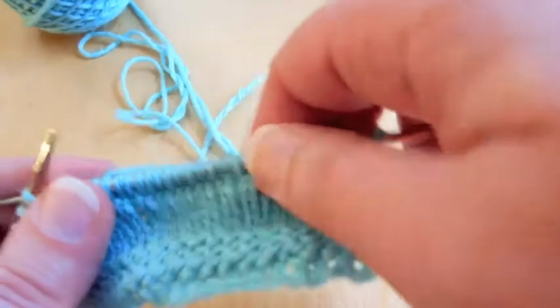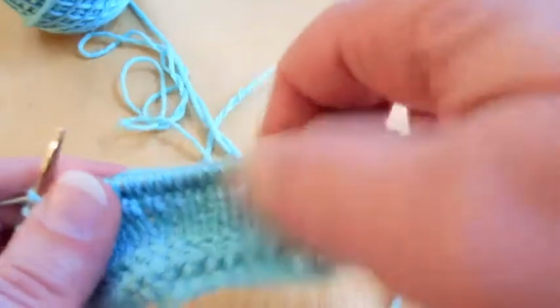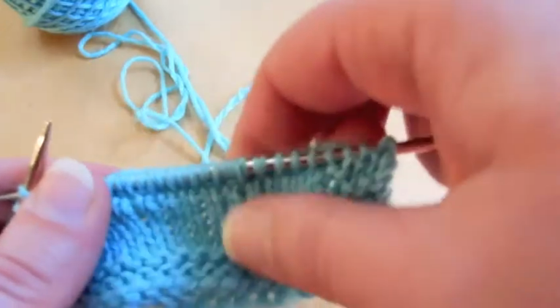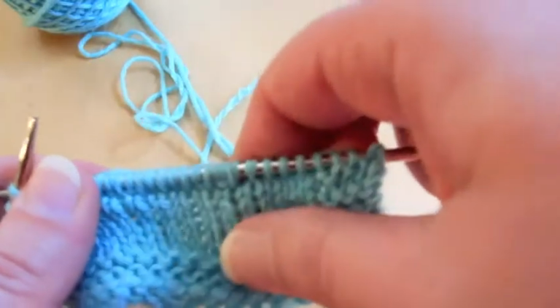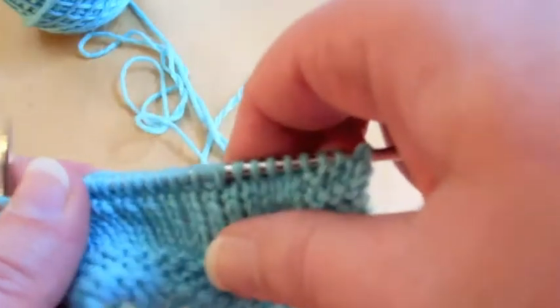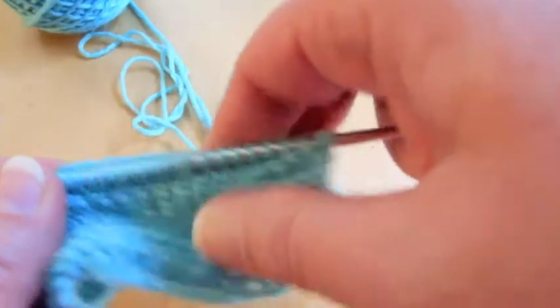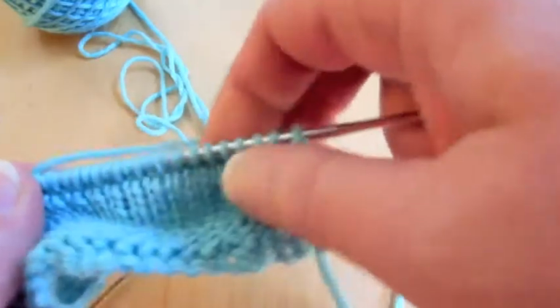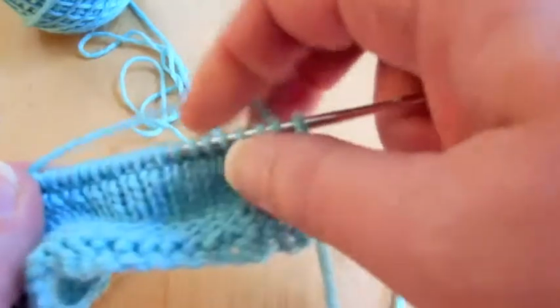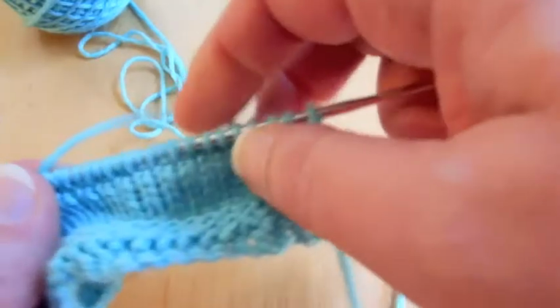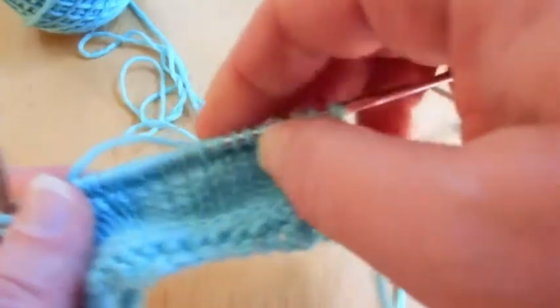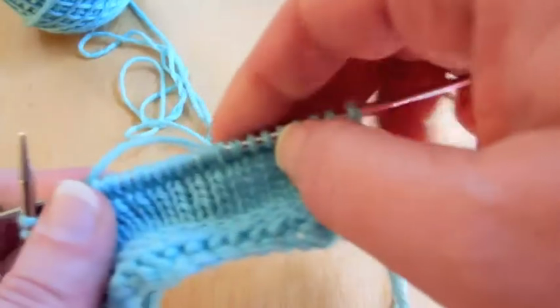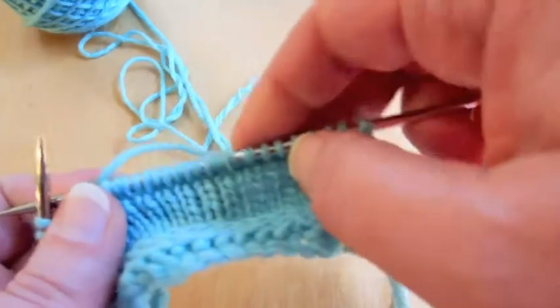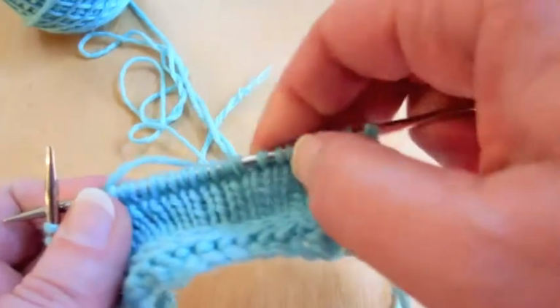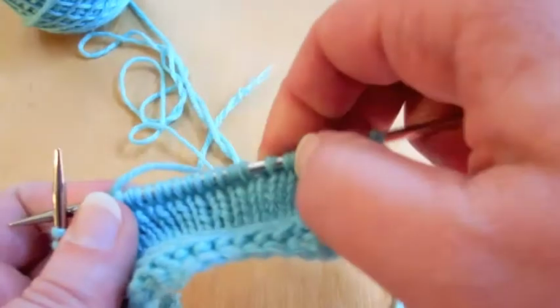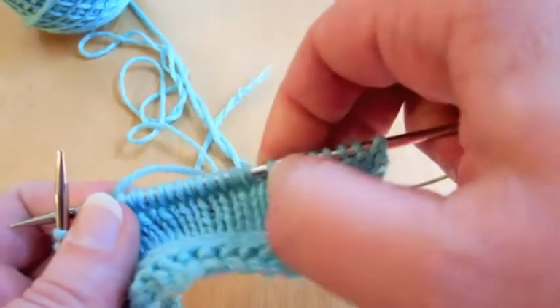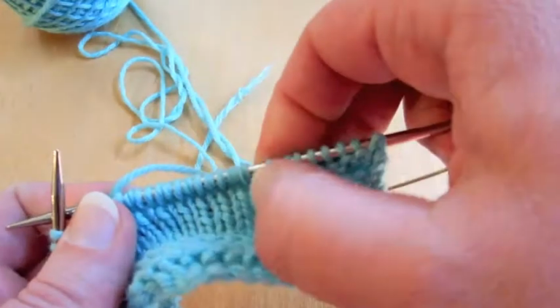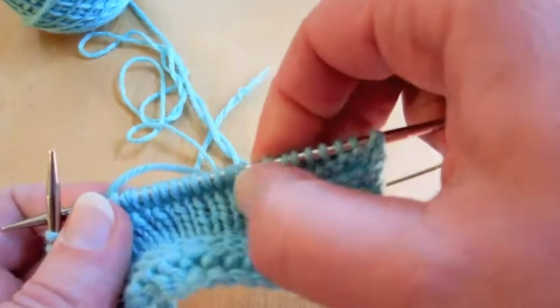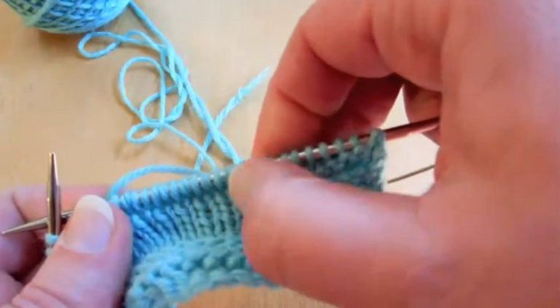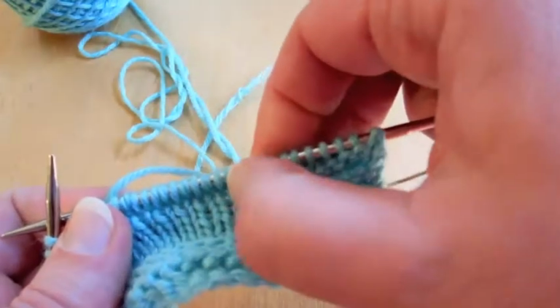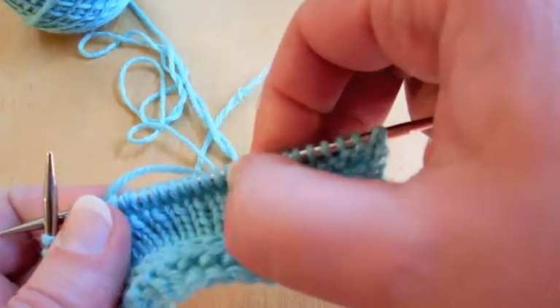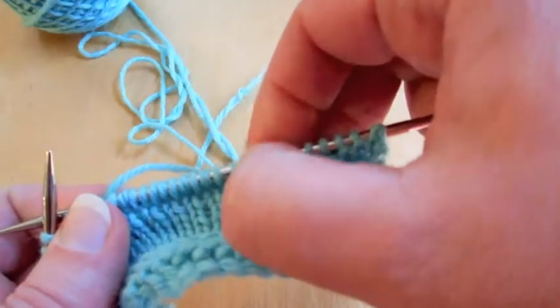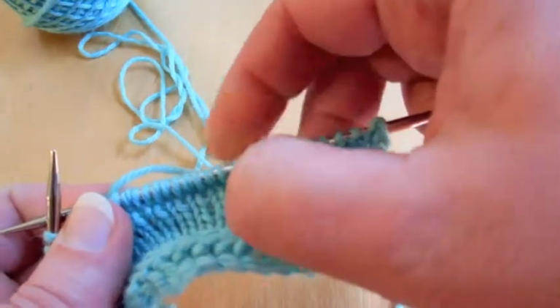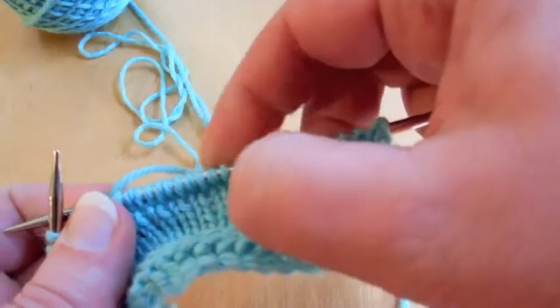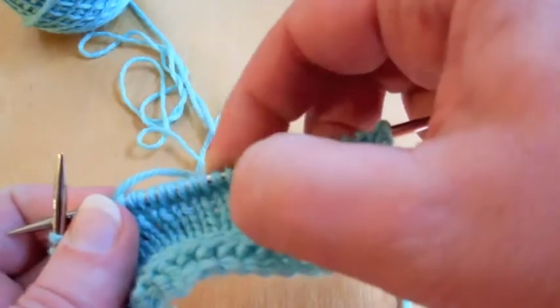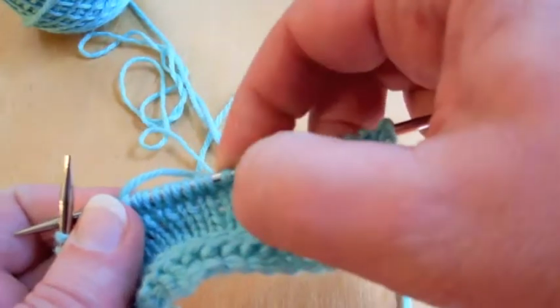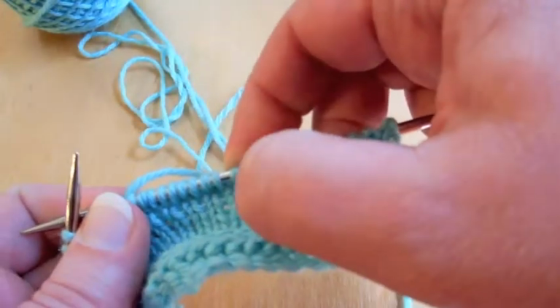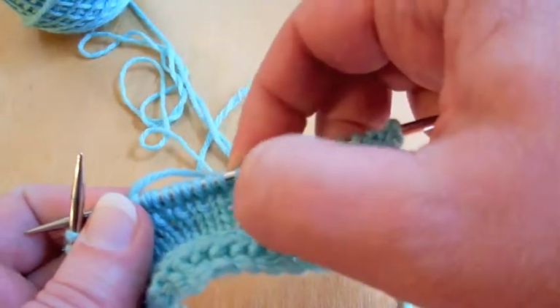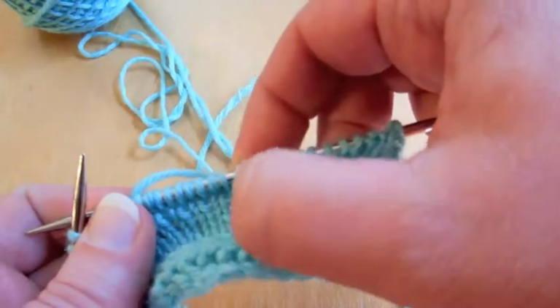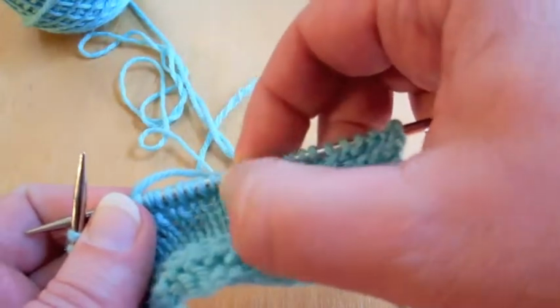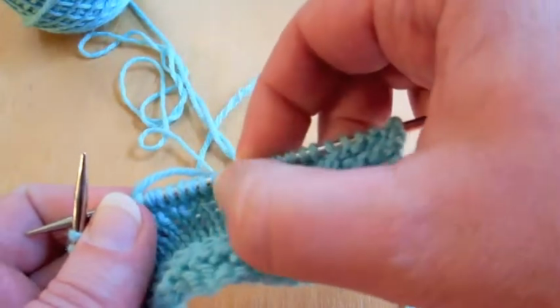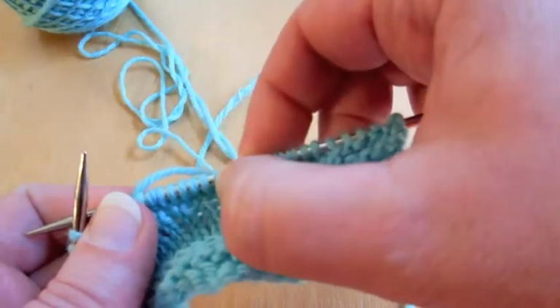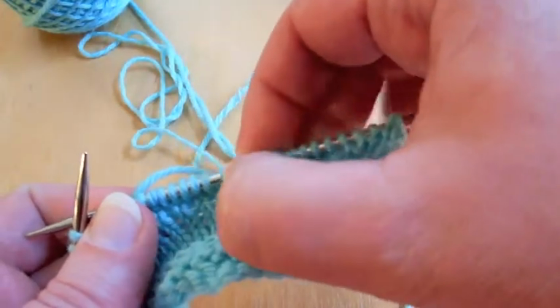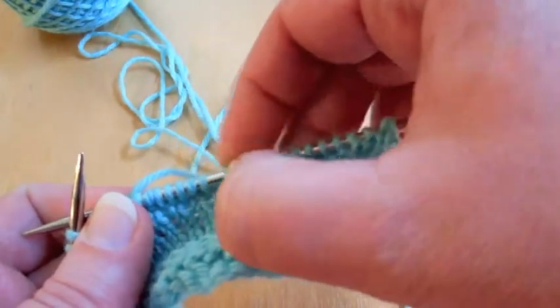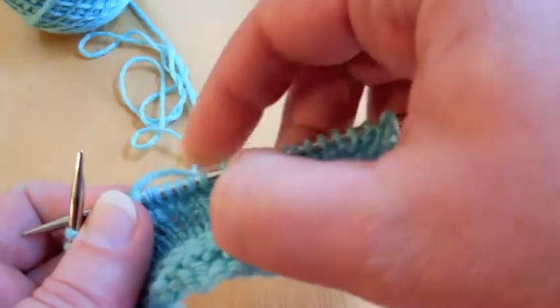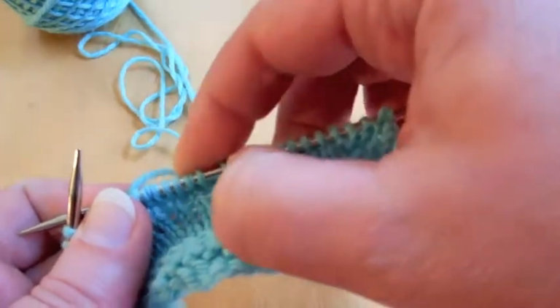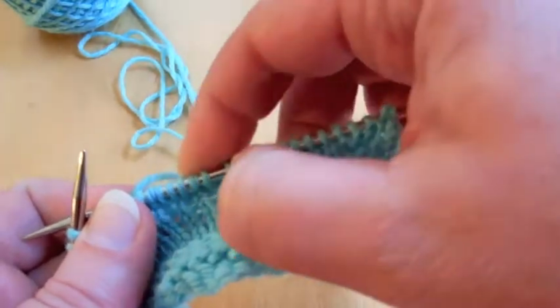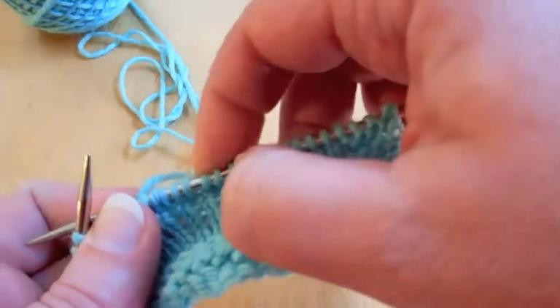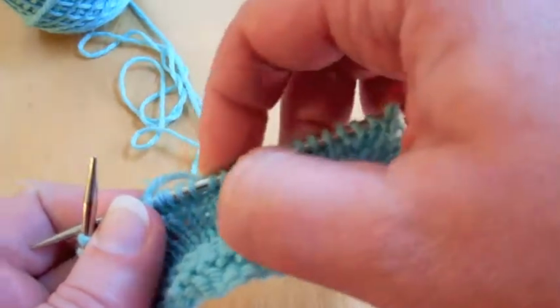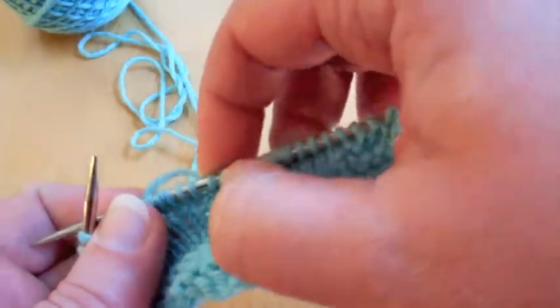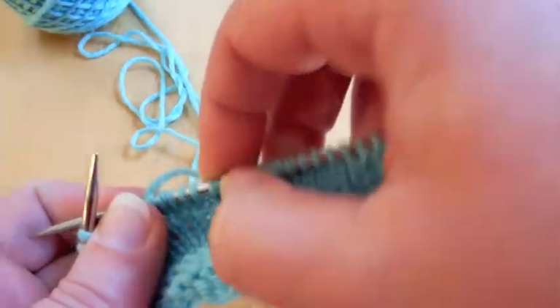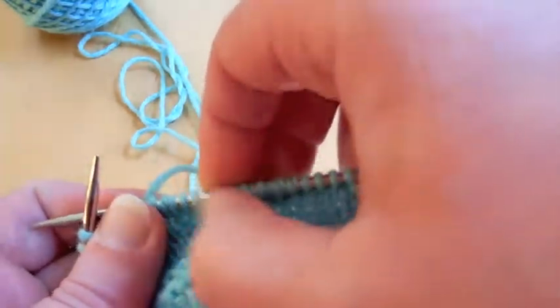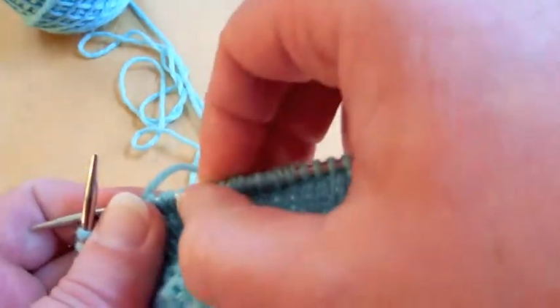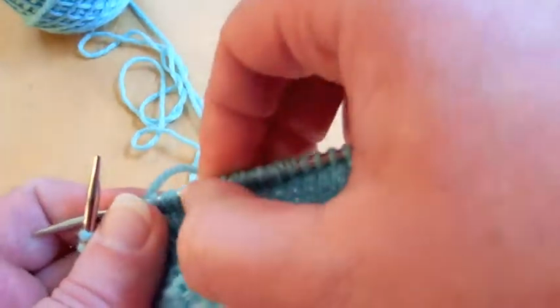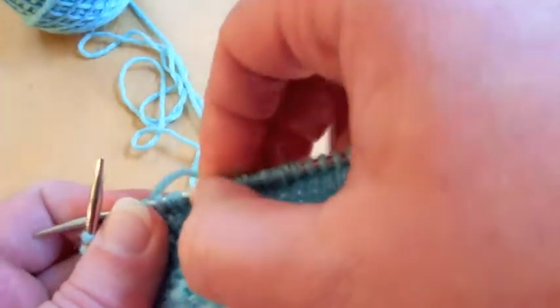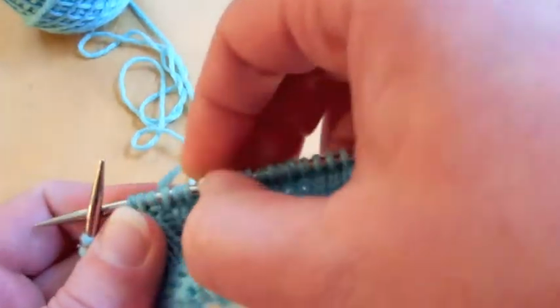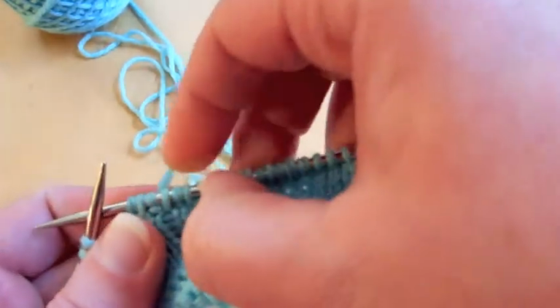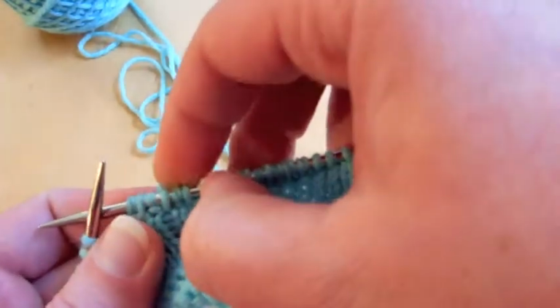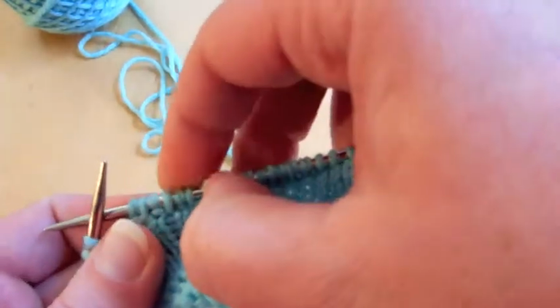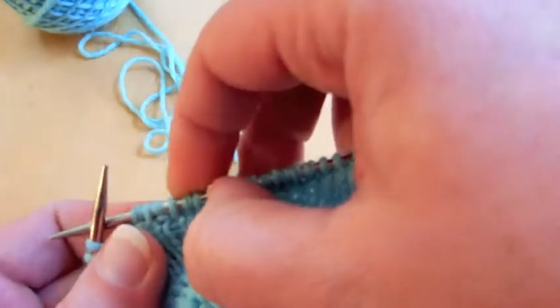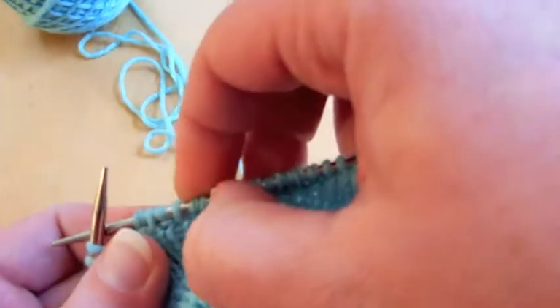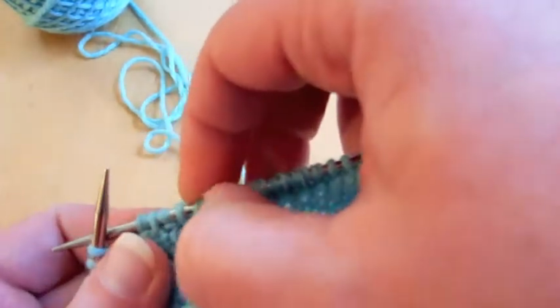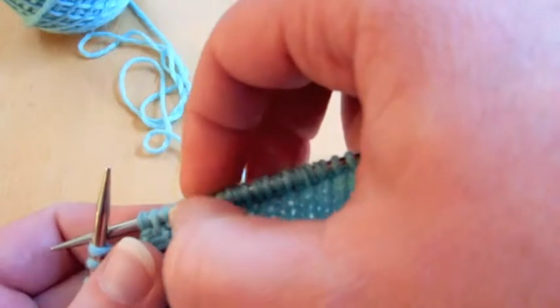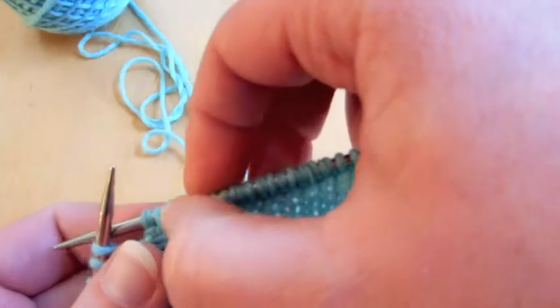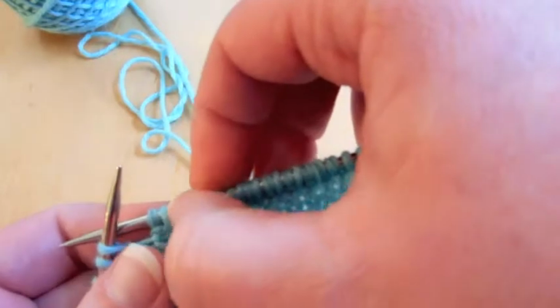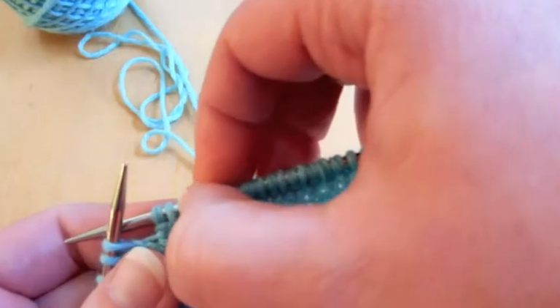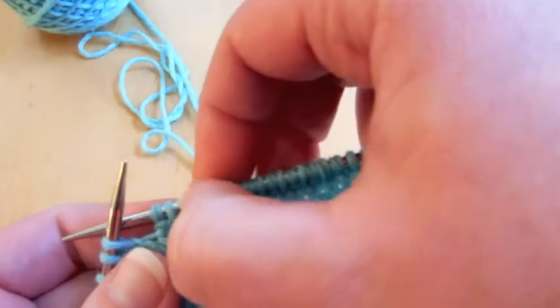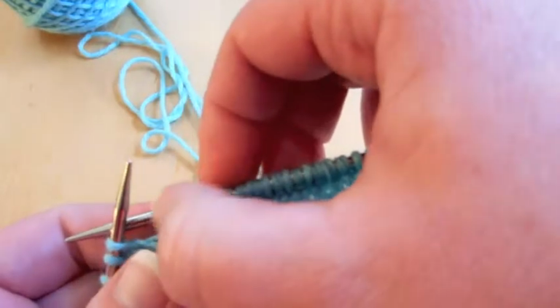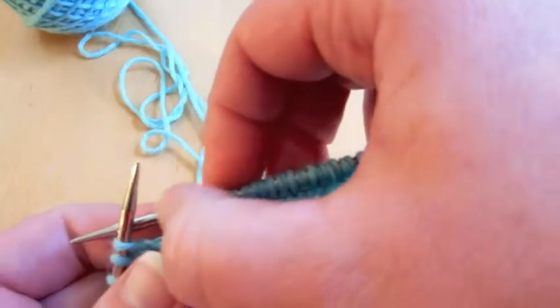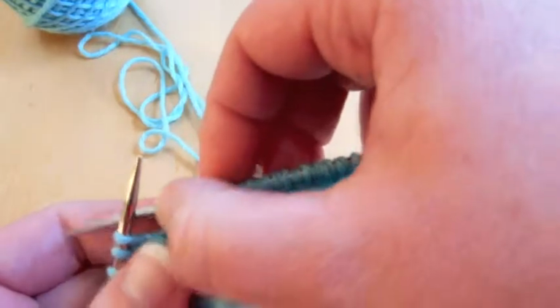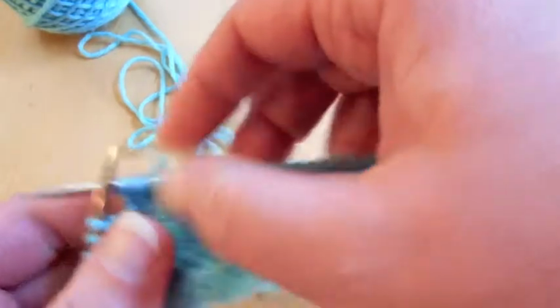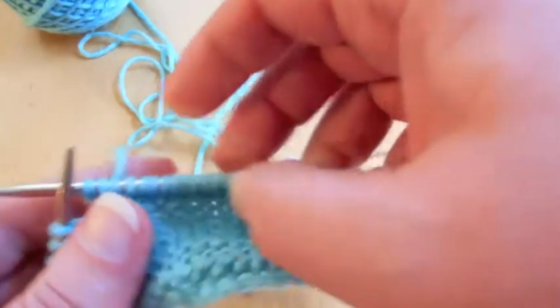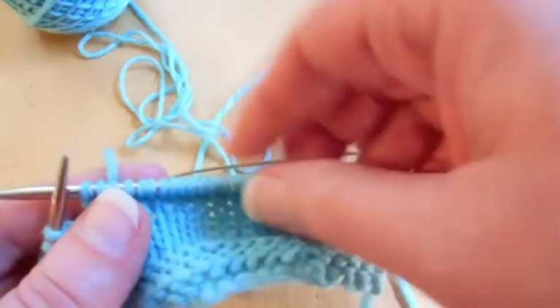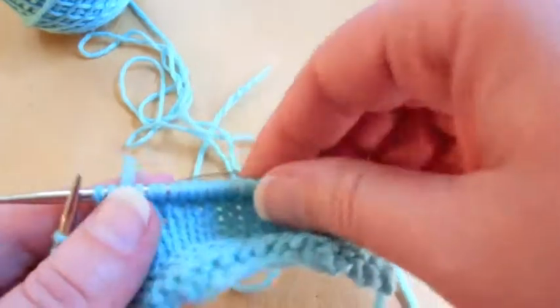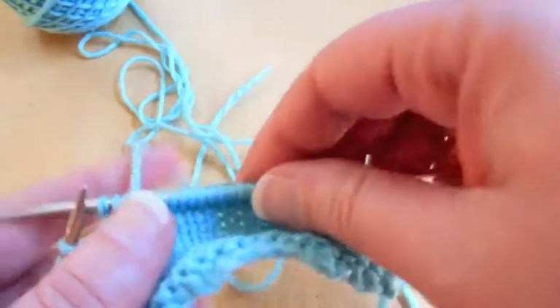Let's see if we got it. One, two, three, four, five, six, seven, eight. Yes!